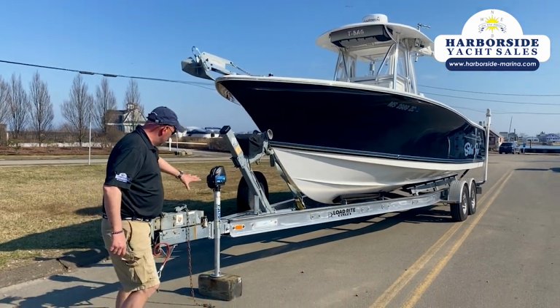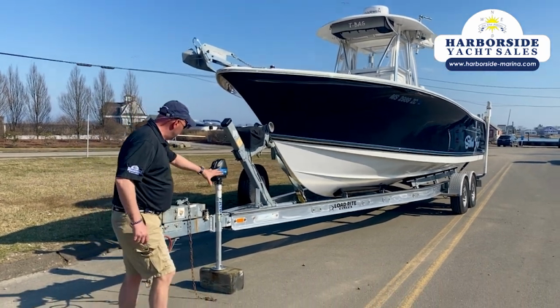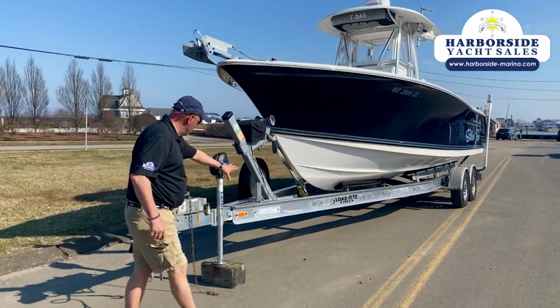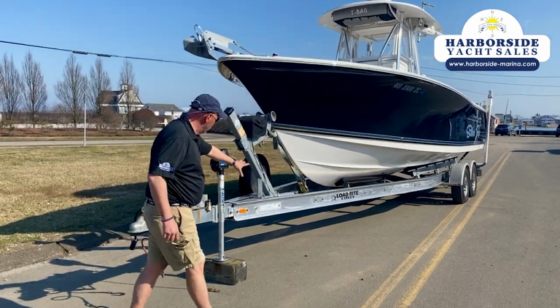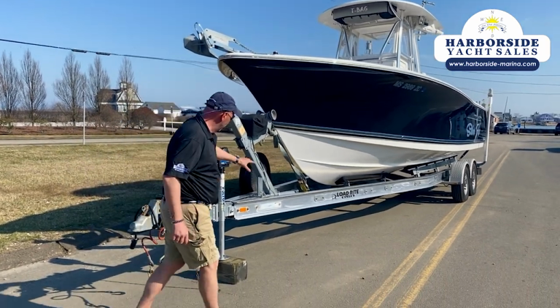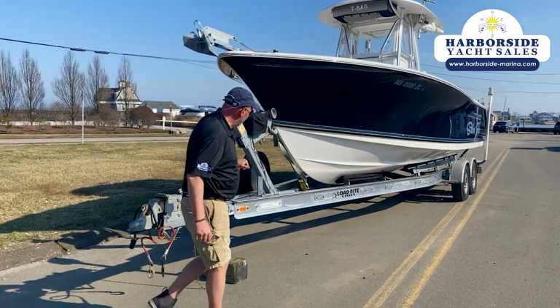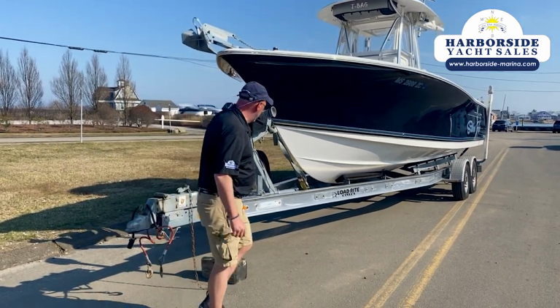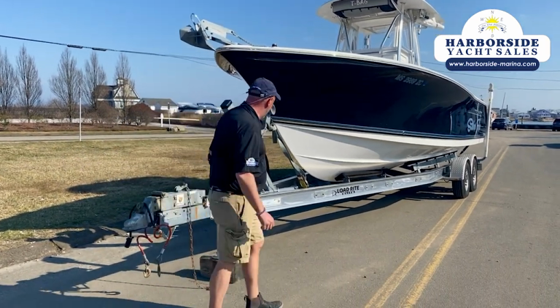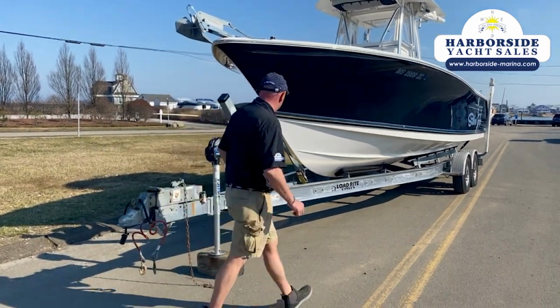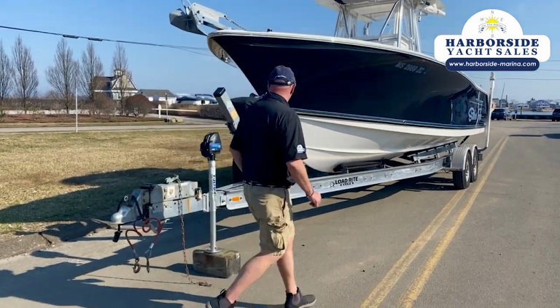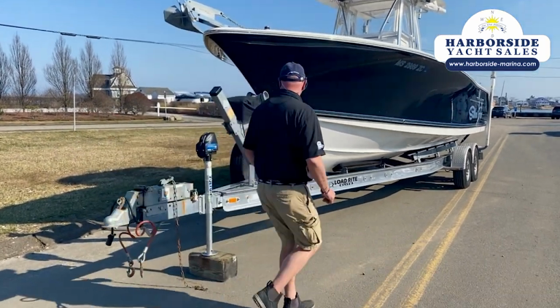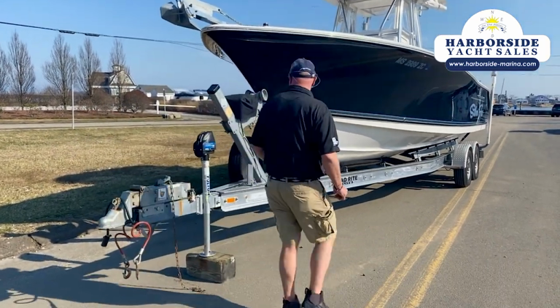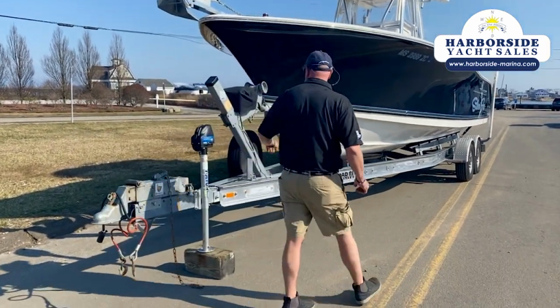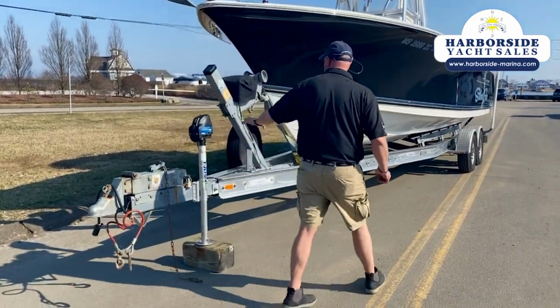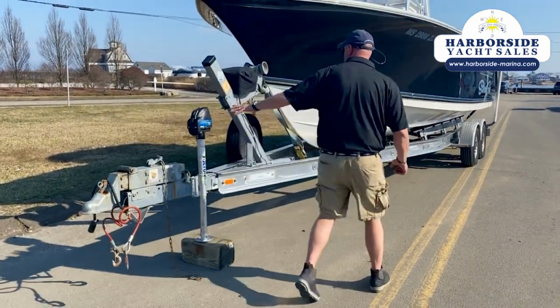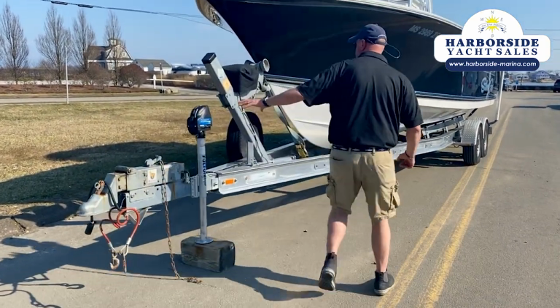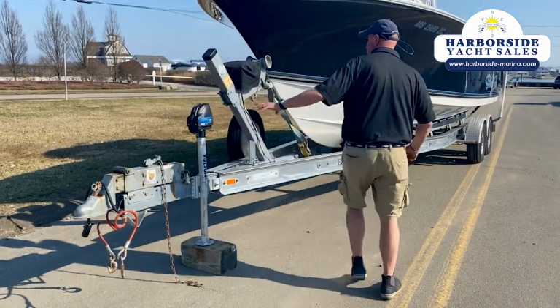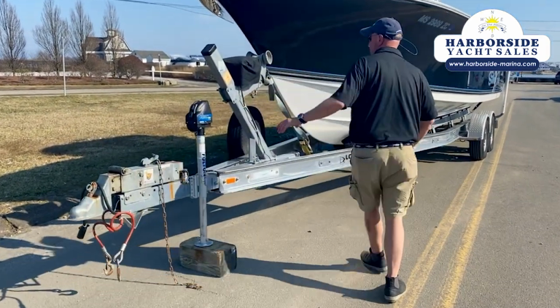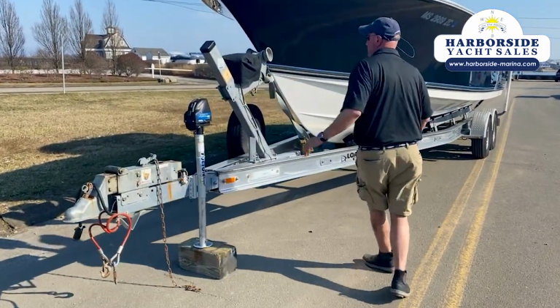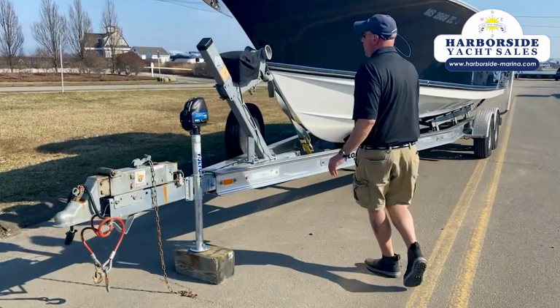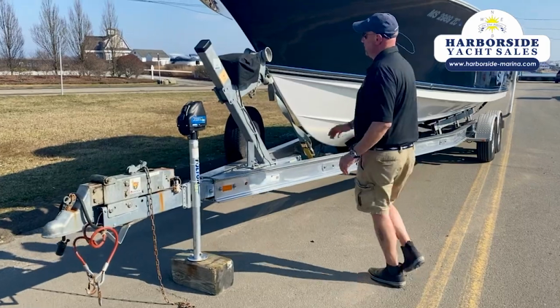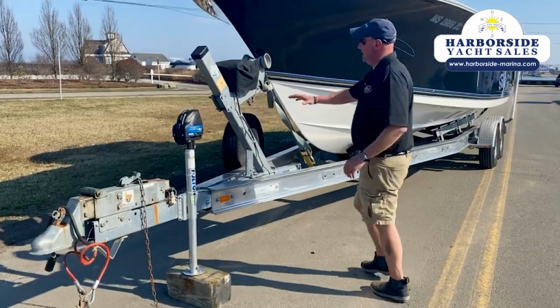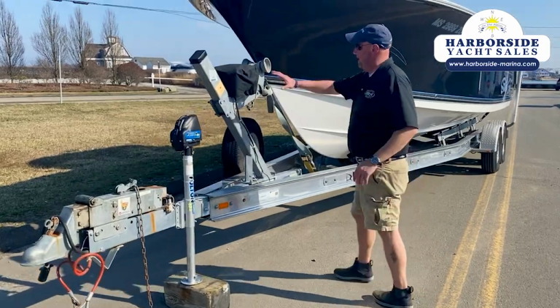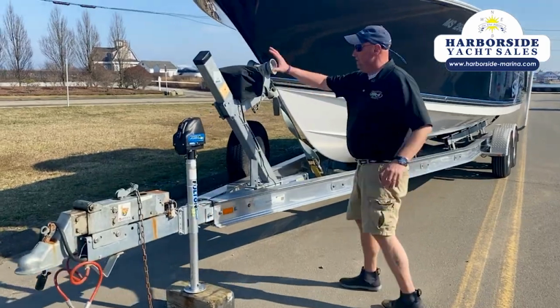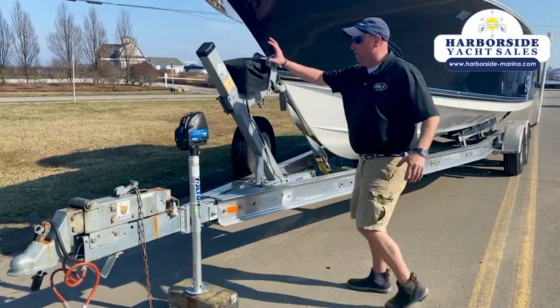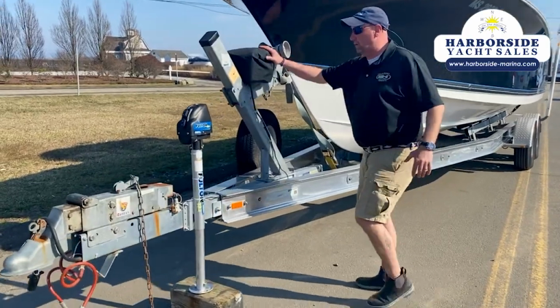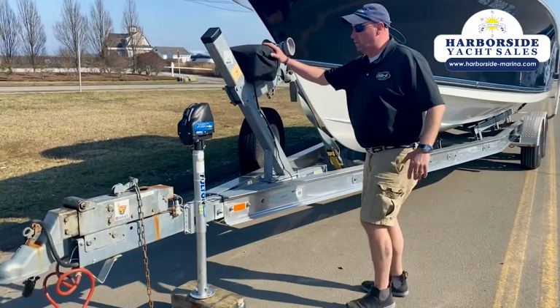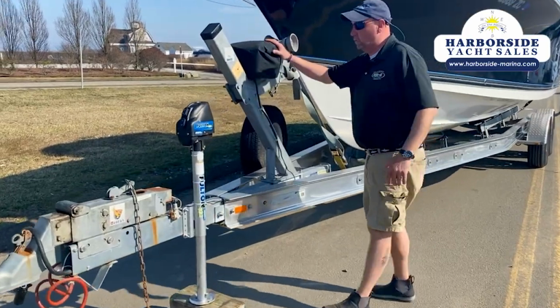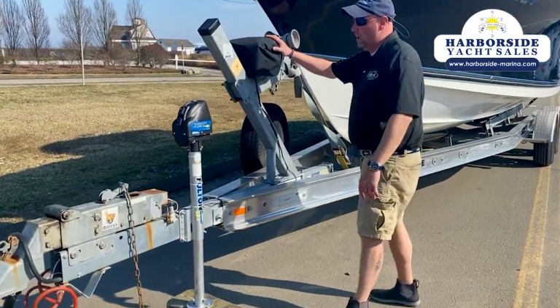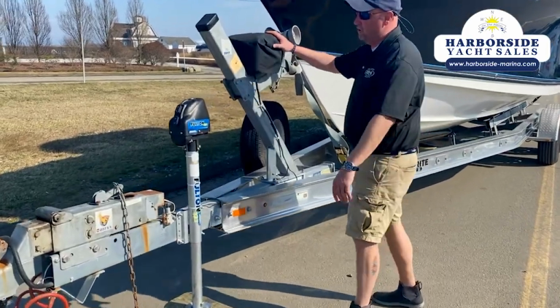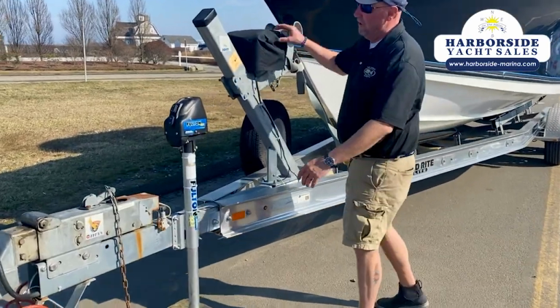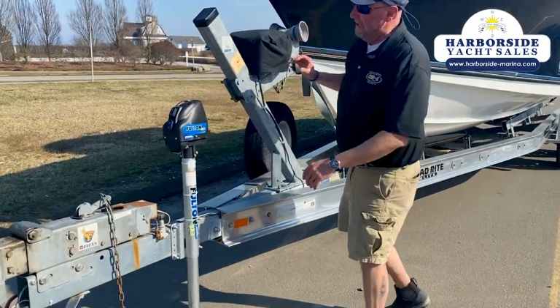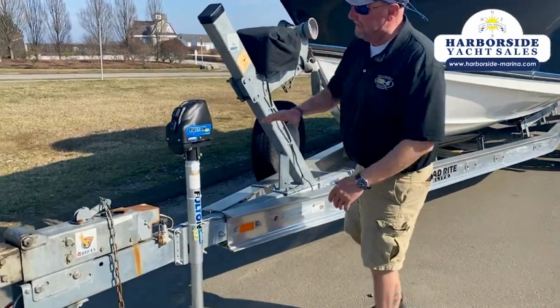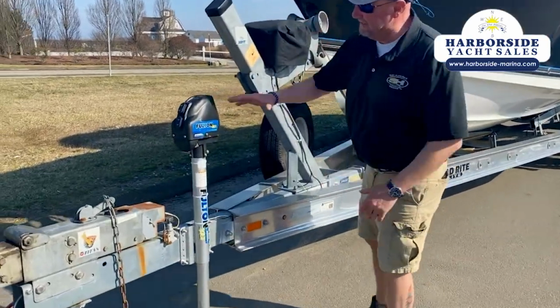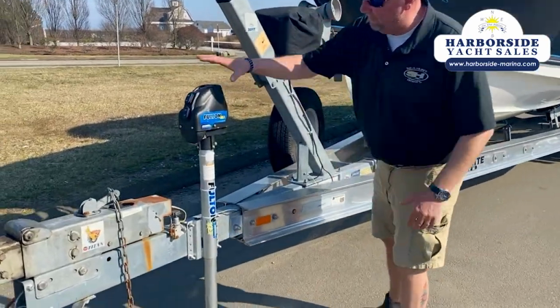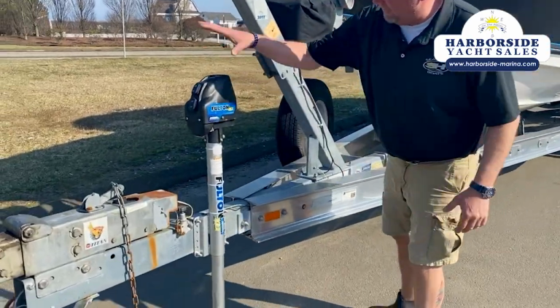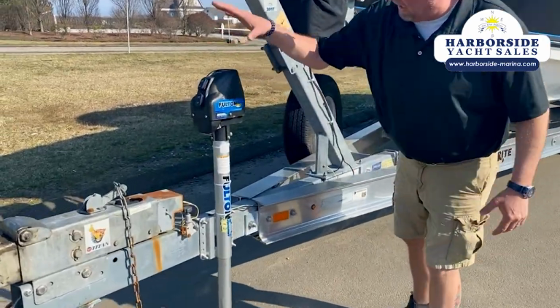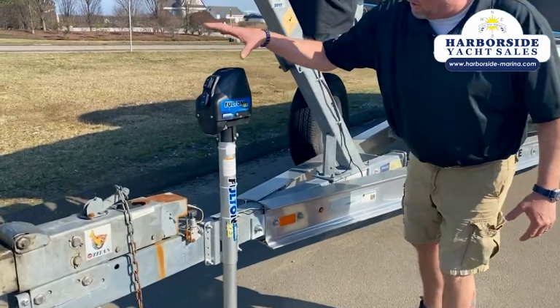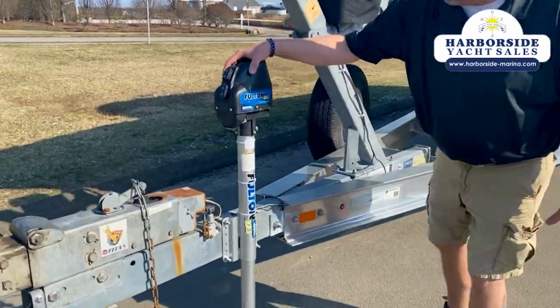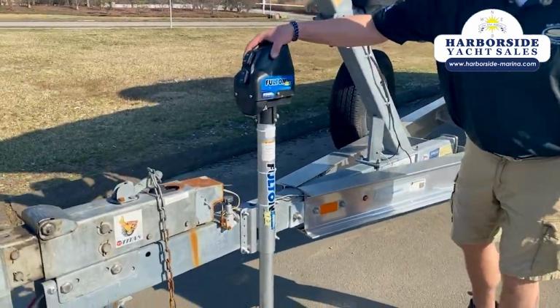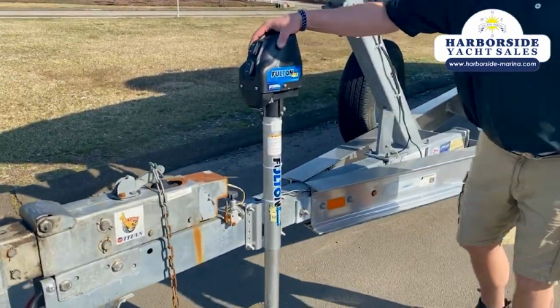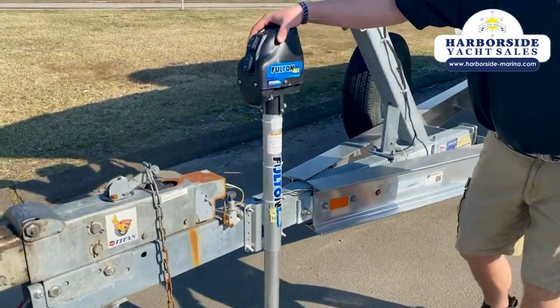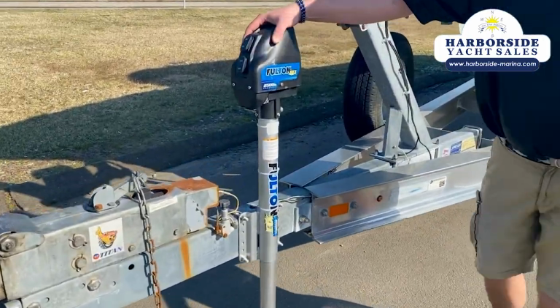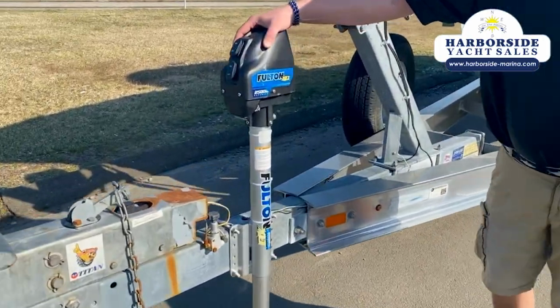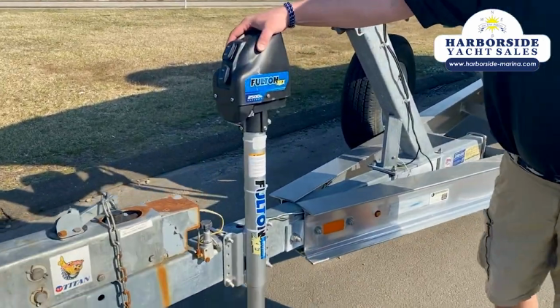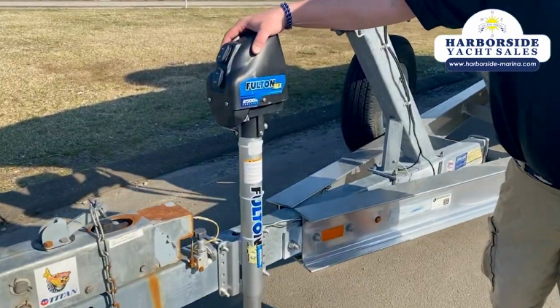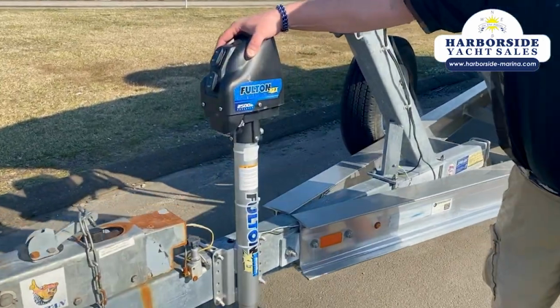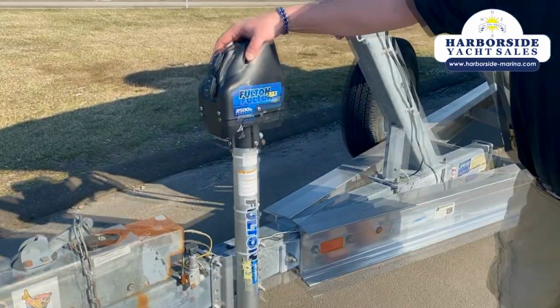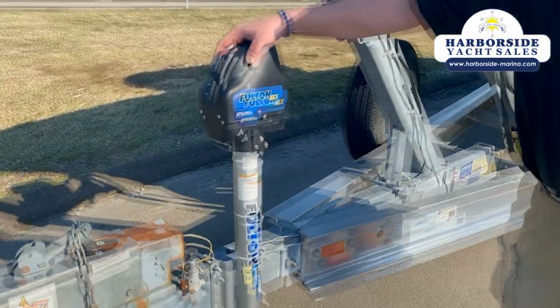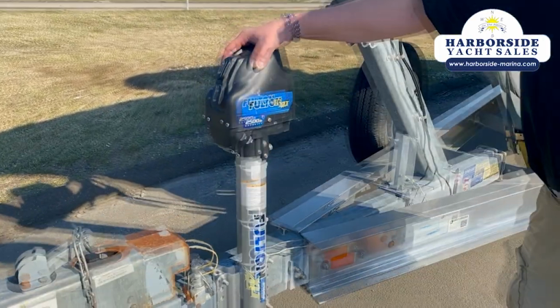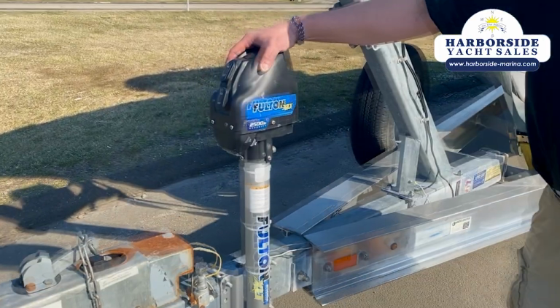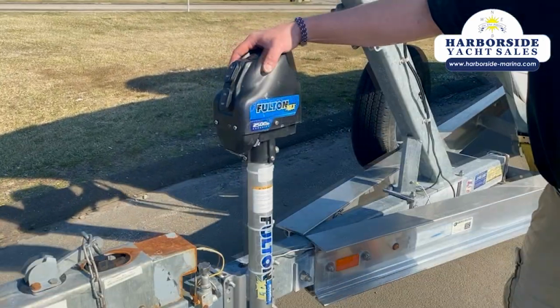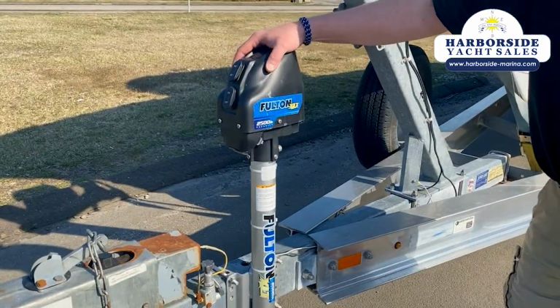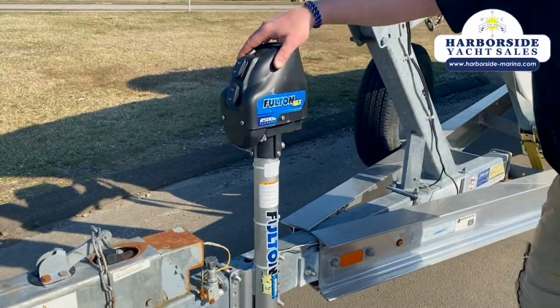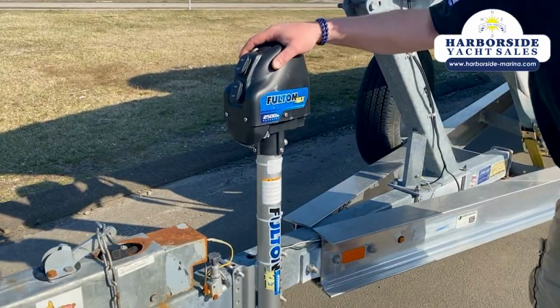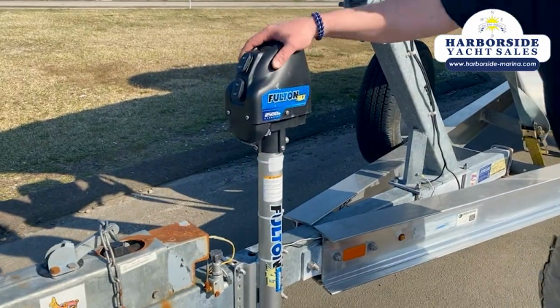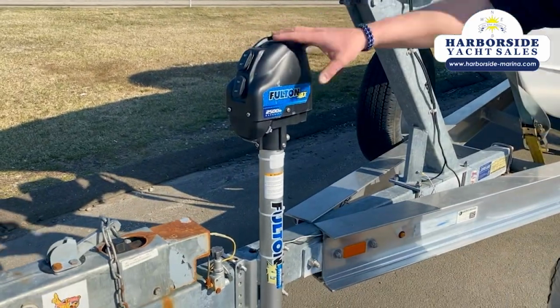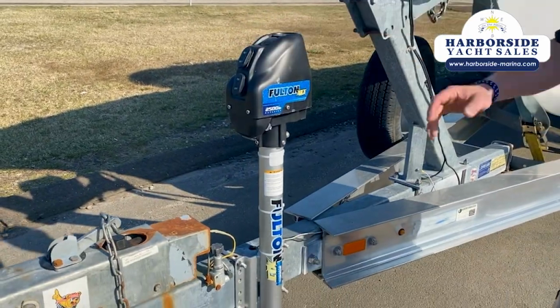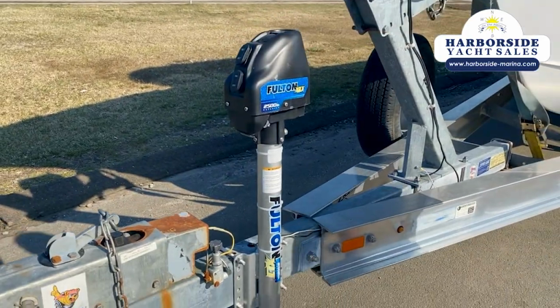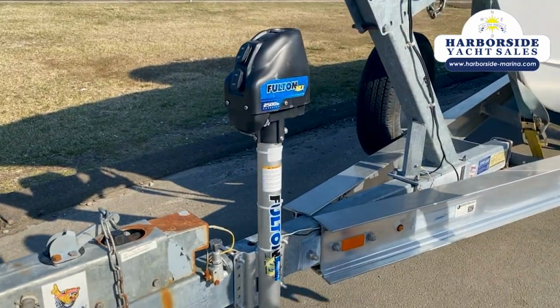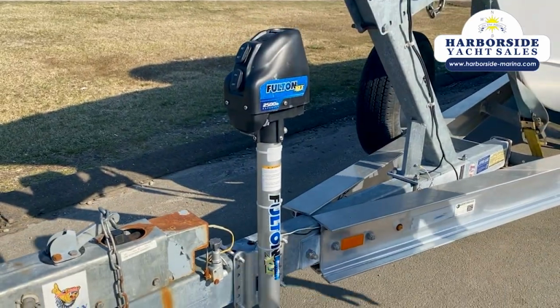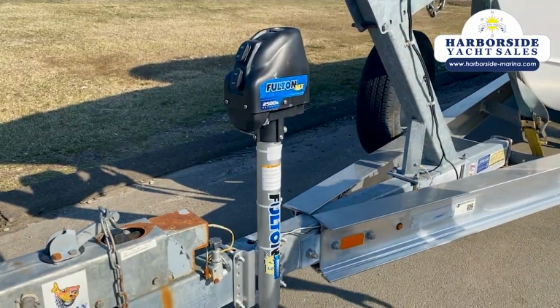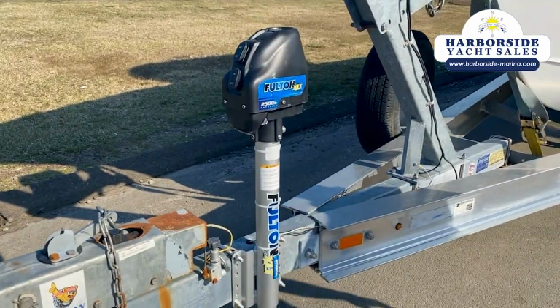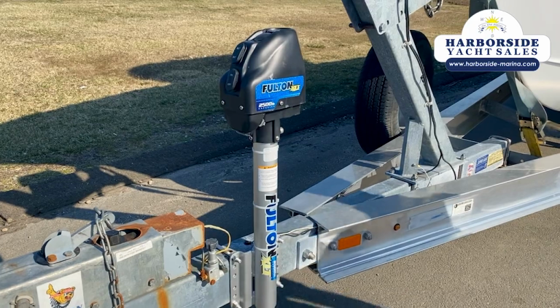Beautiful Load Rite trailer comes with the boat. It's got the electric winch and it's even got the electric jack stand. Moving forward.